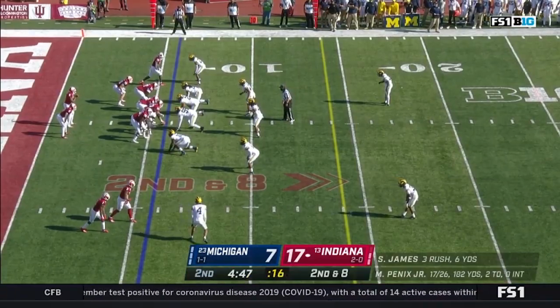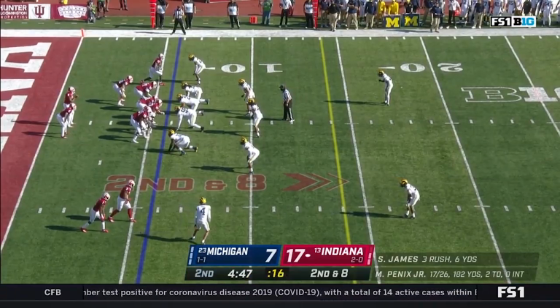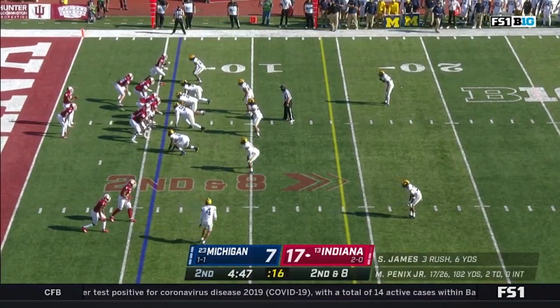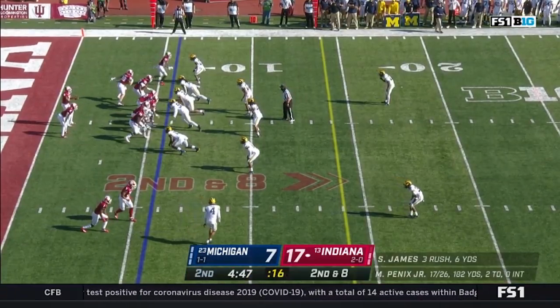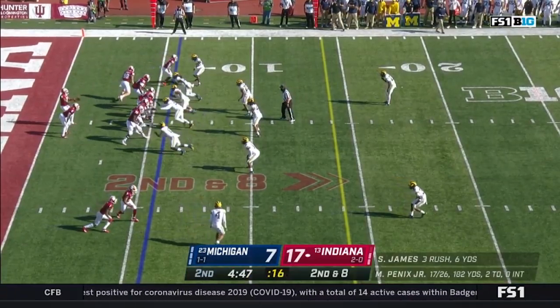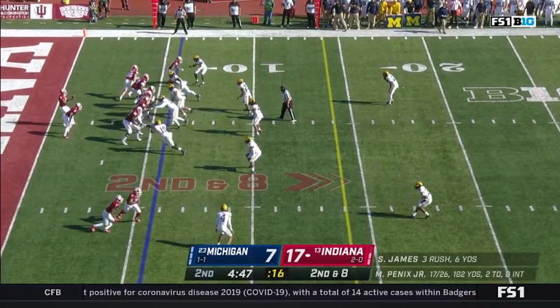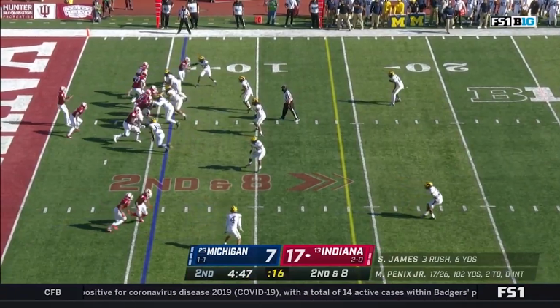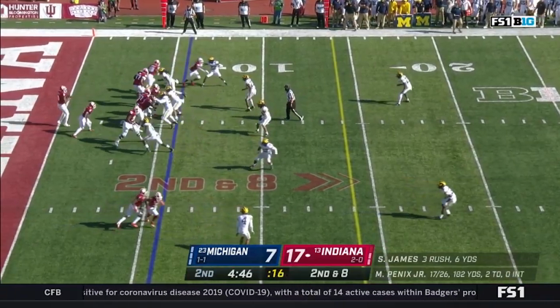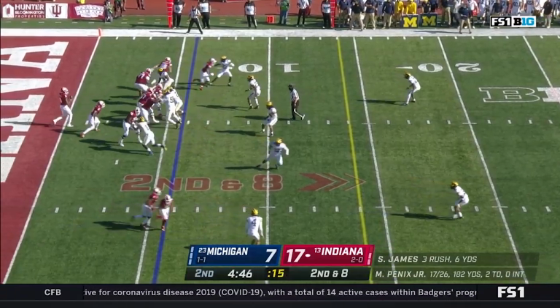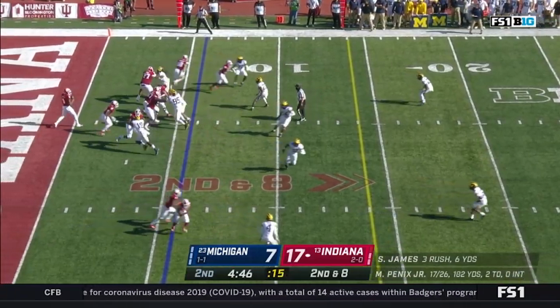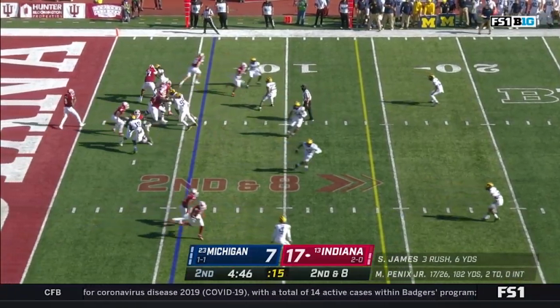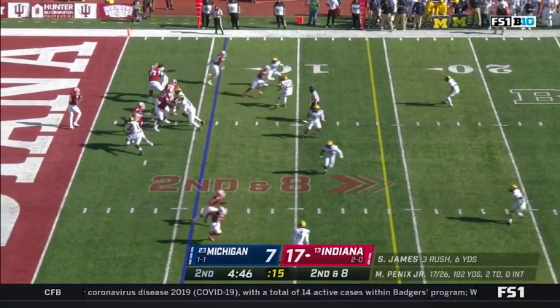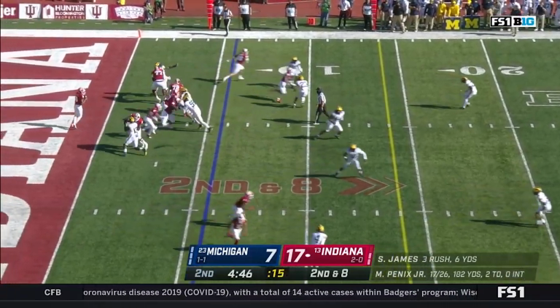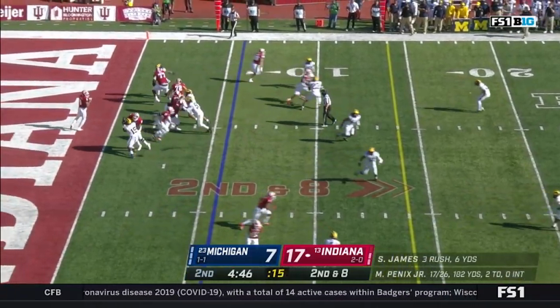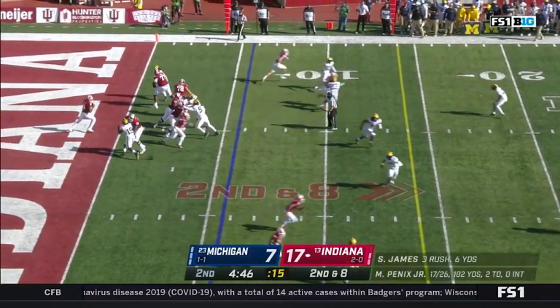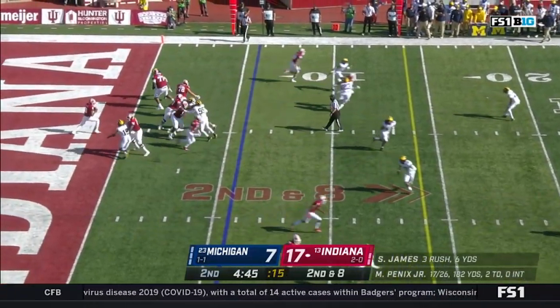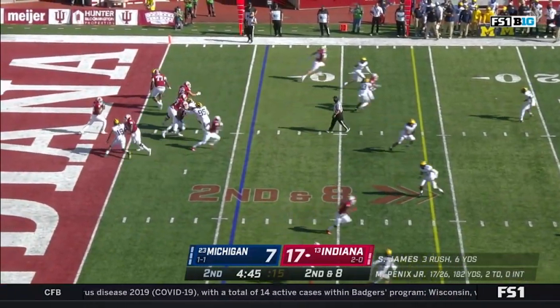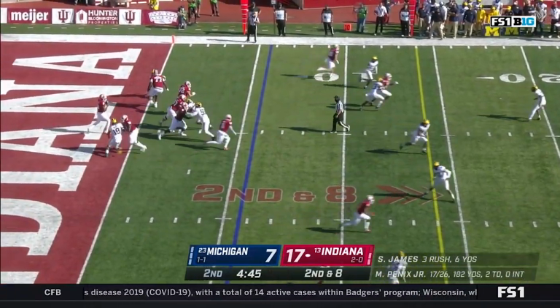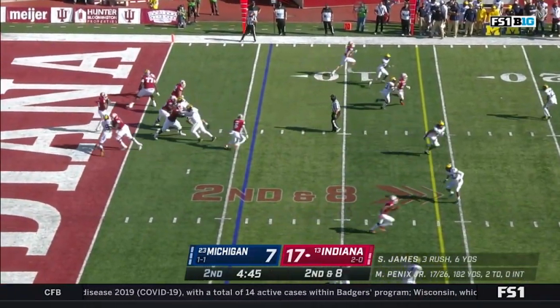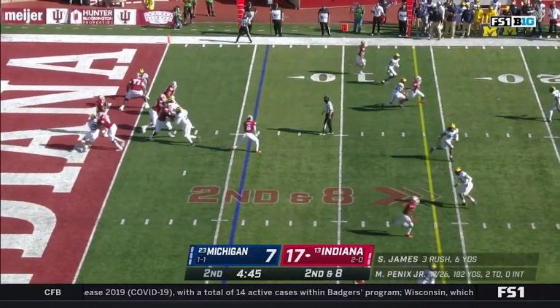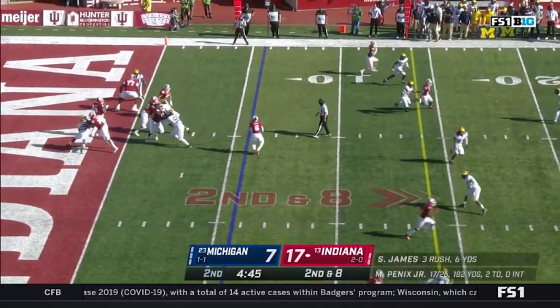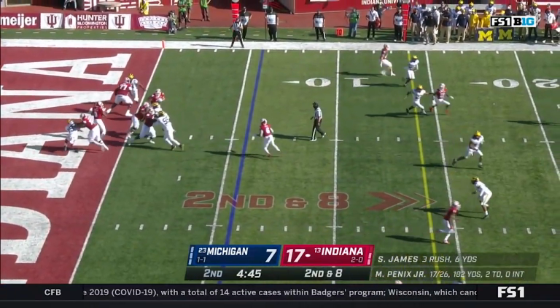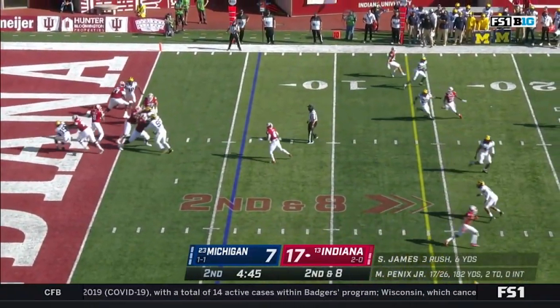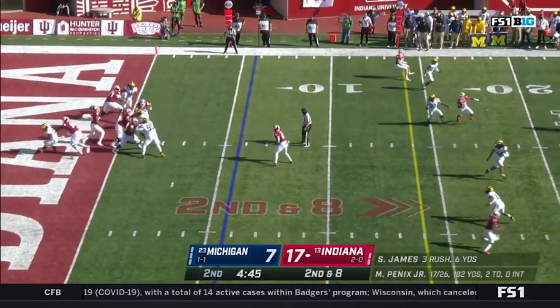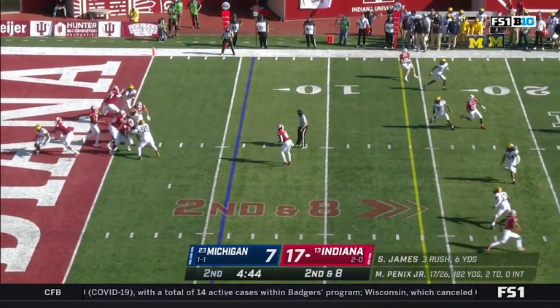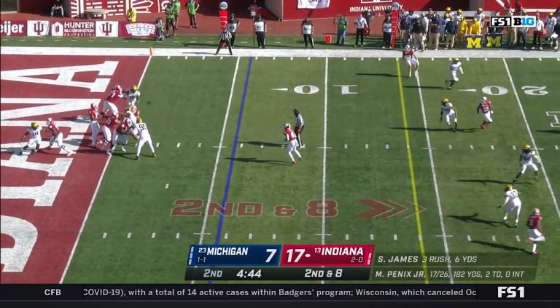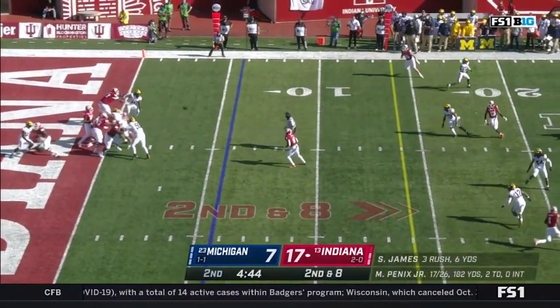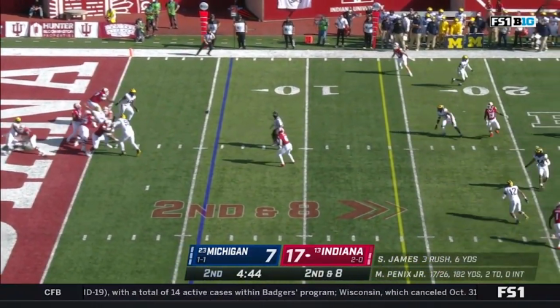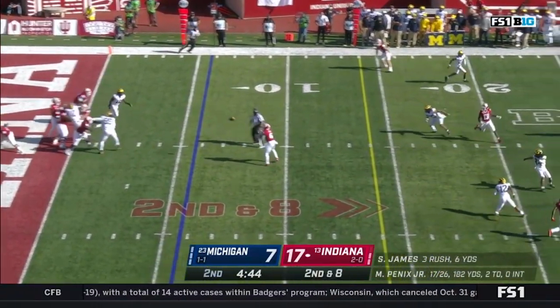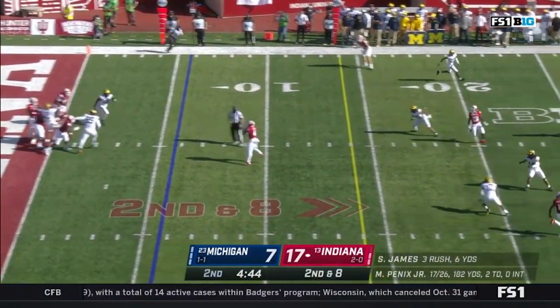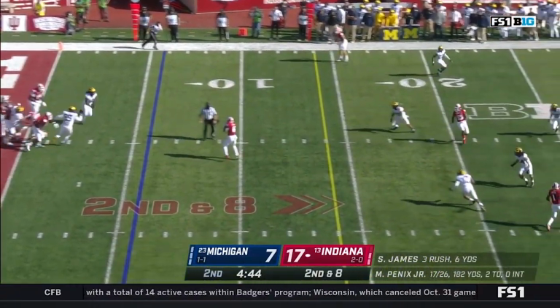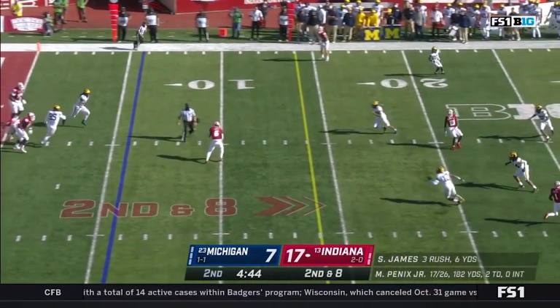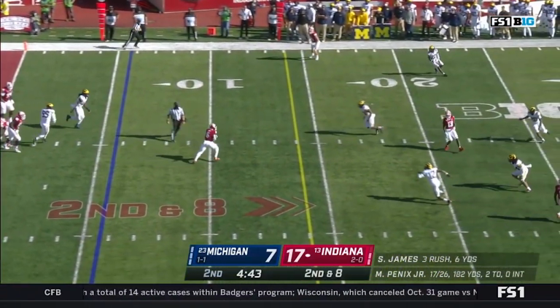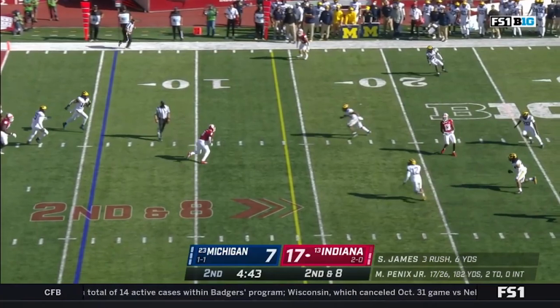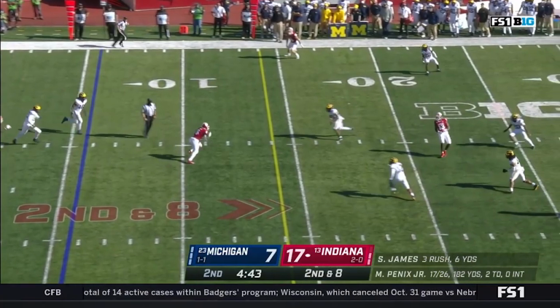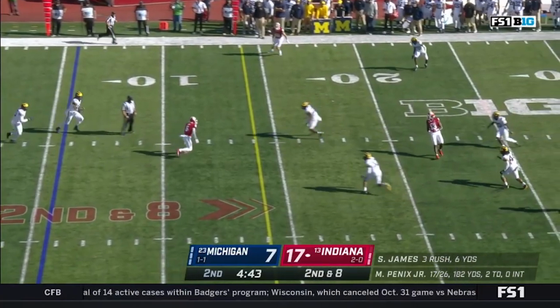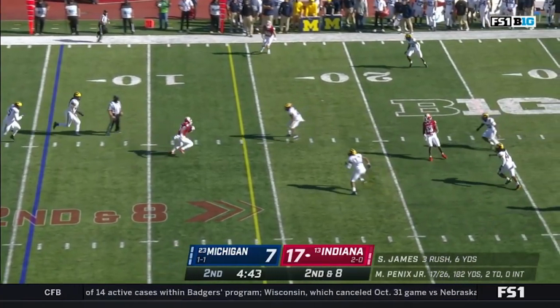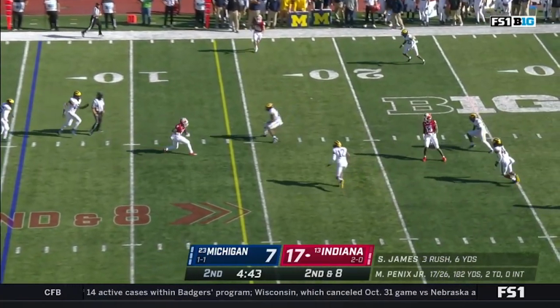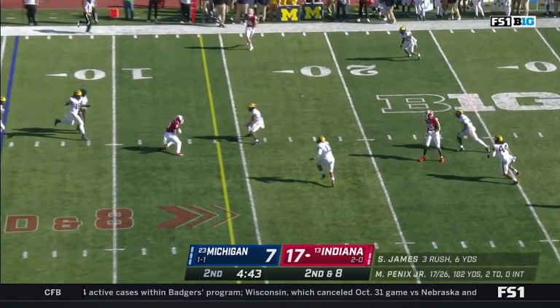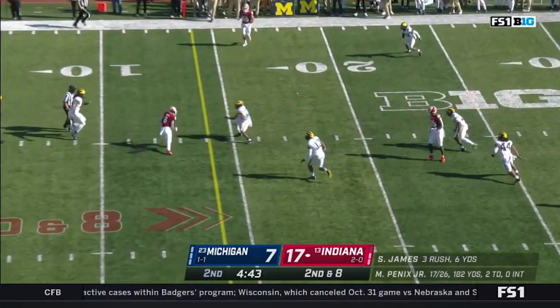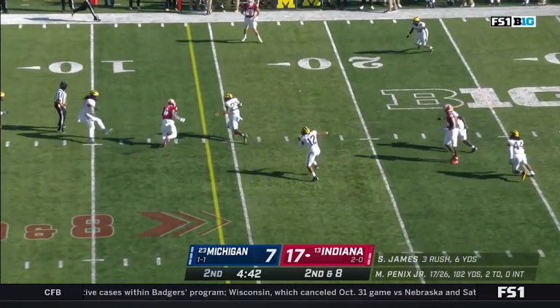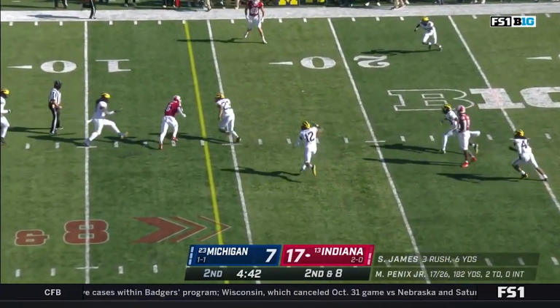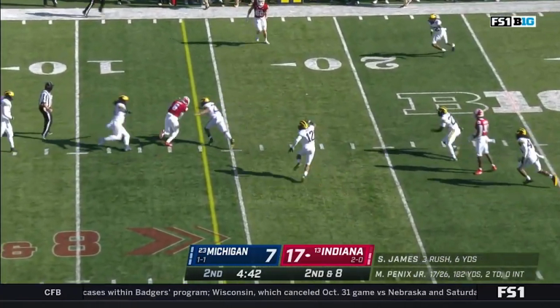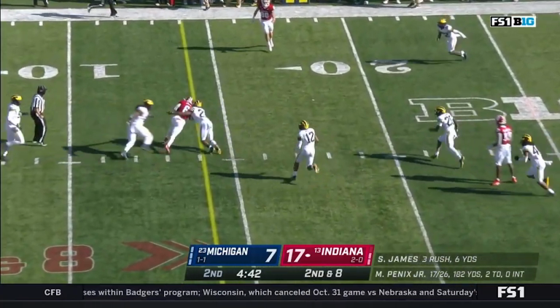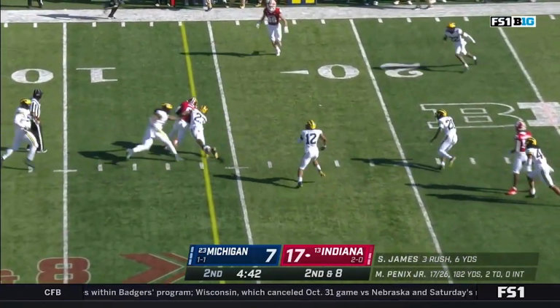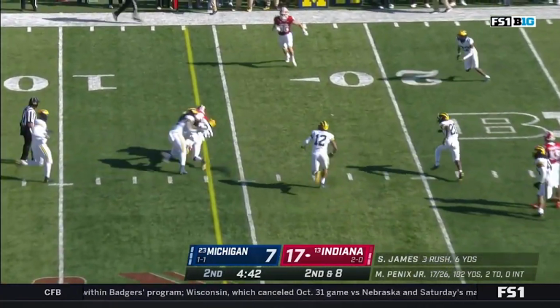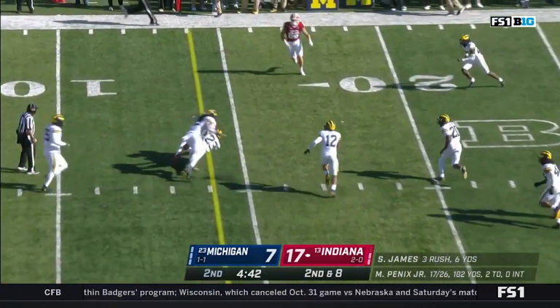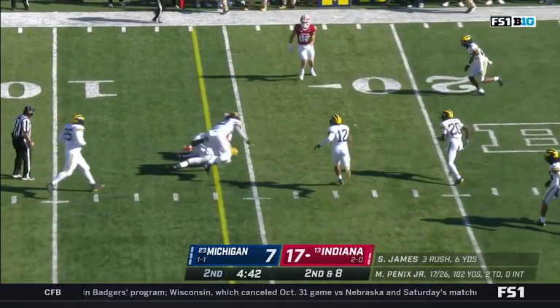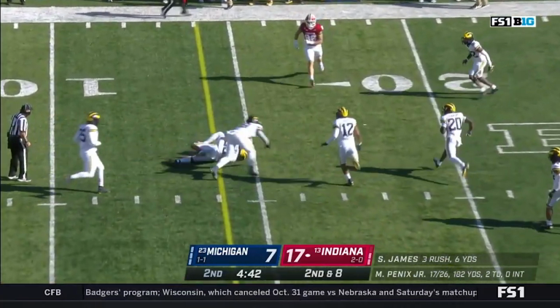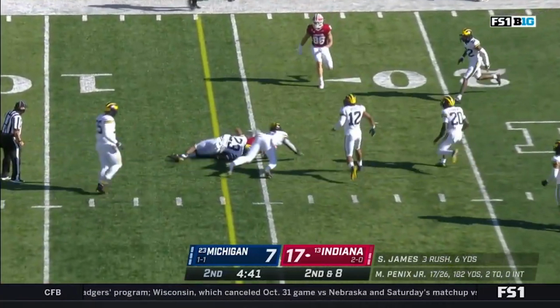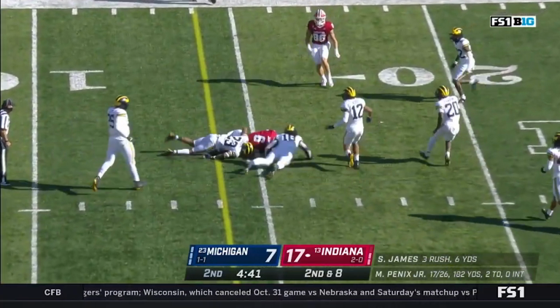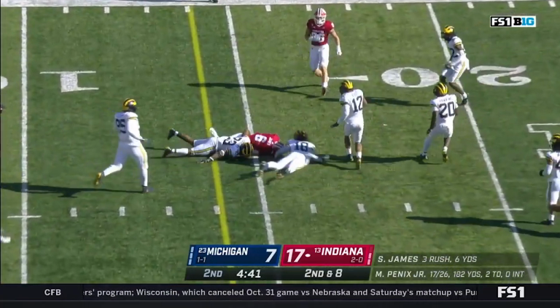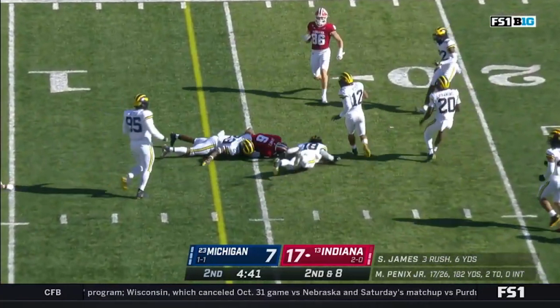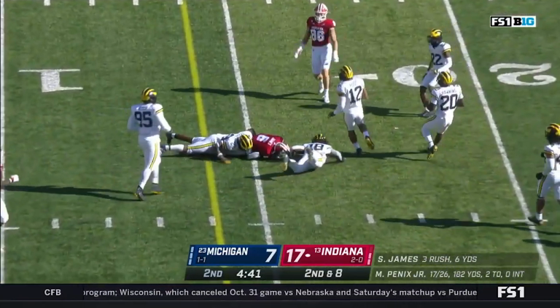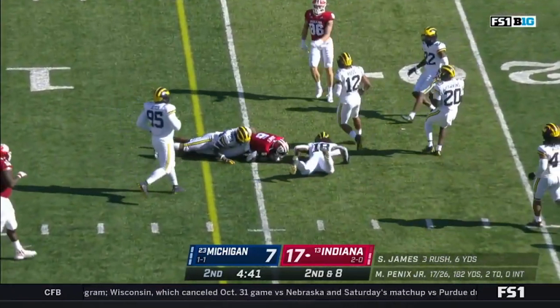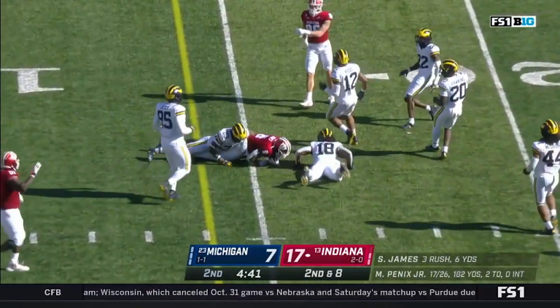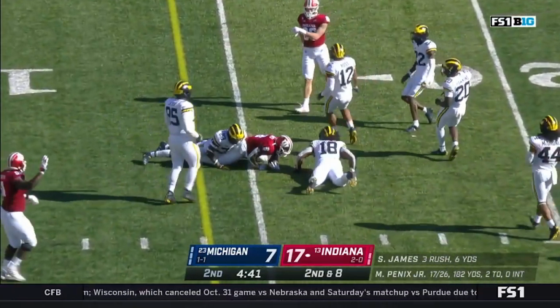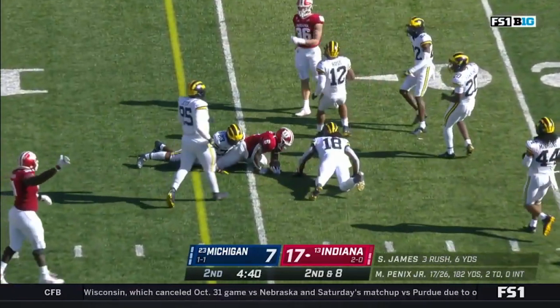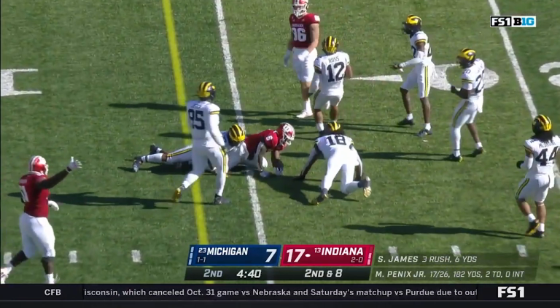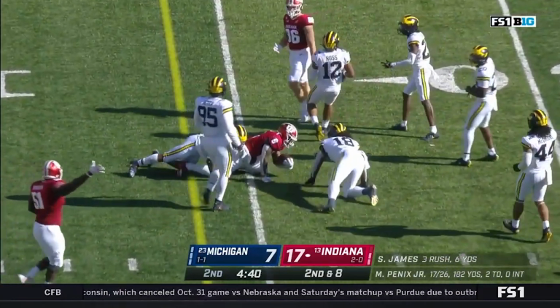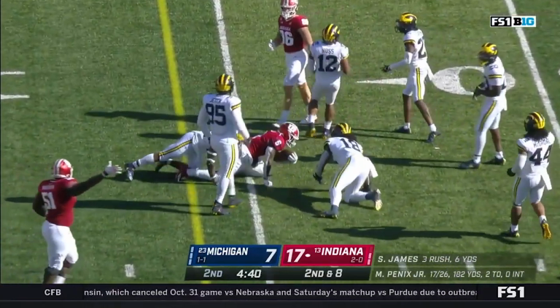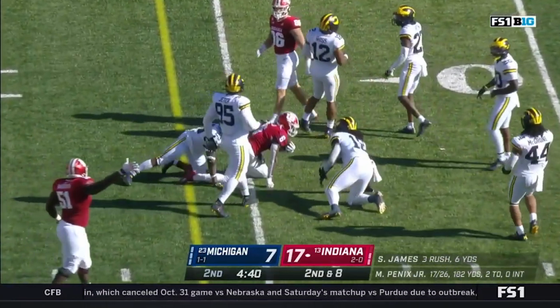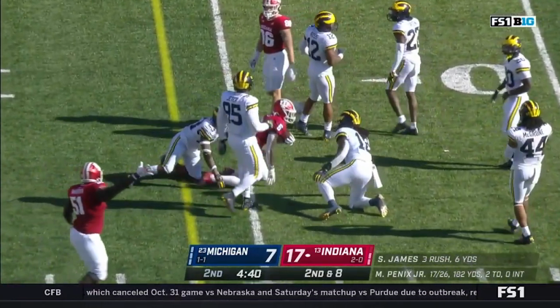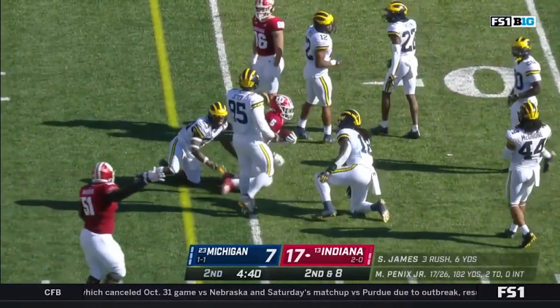Two-yard gain on first down. Second and eight for Penix. Gets rid of it to James, who's got a first down. So much for the three and out.